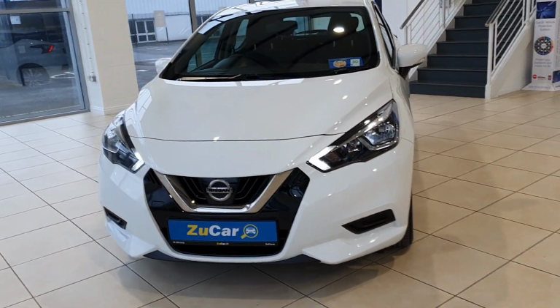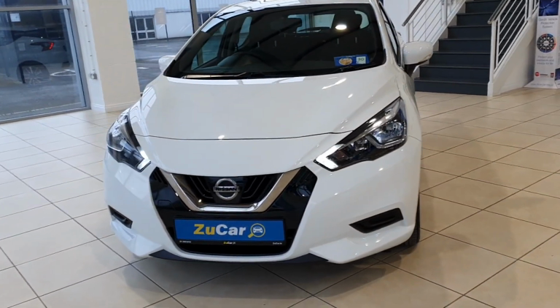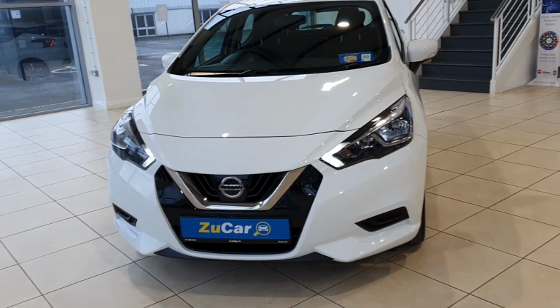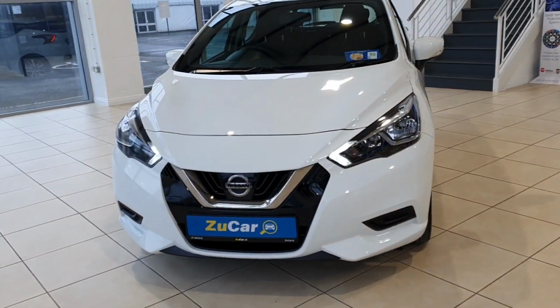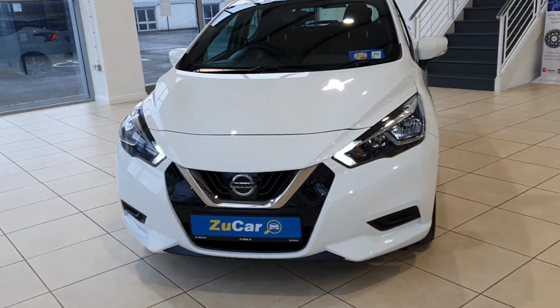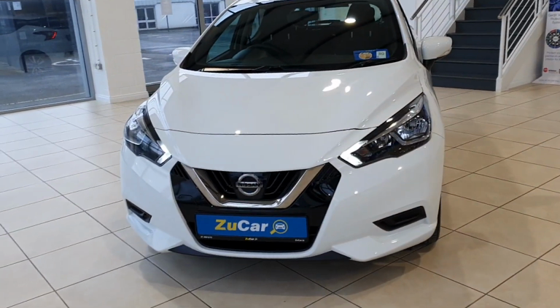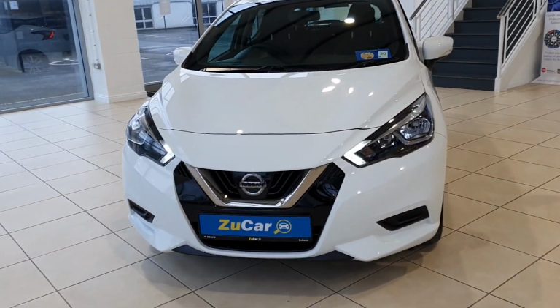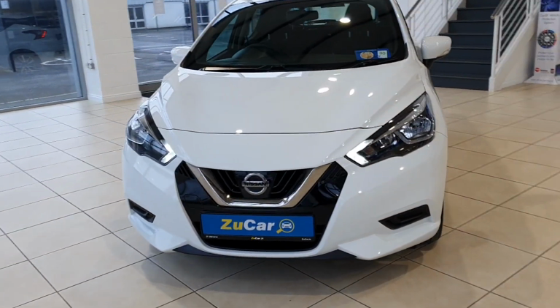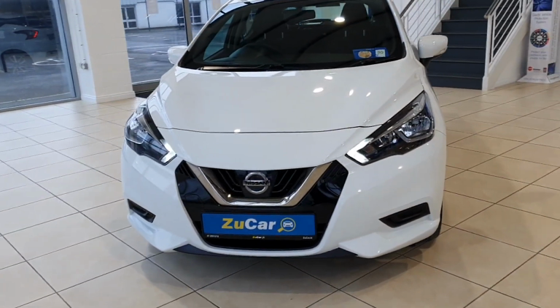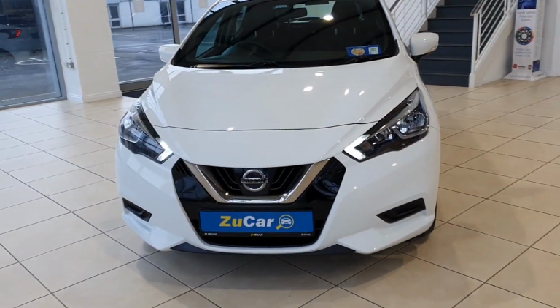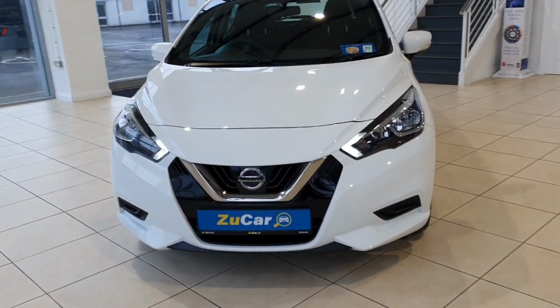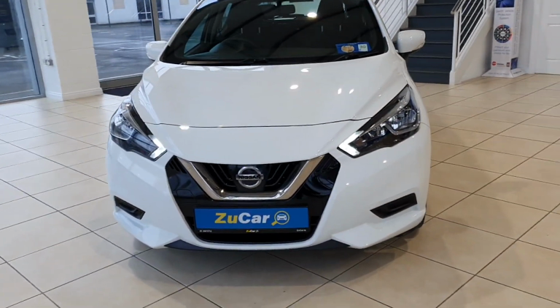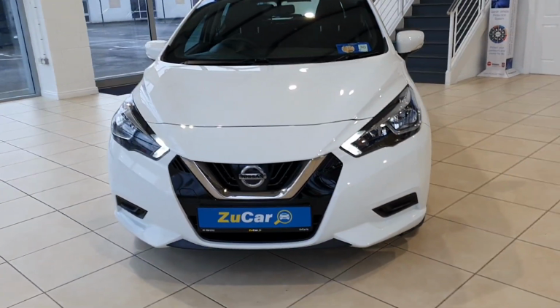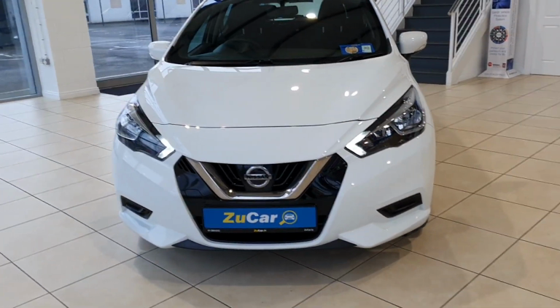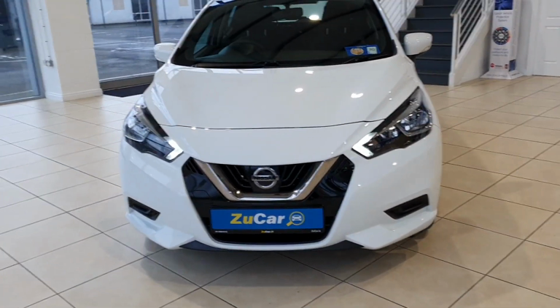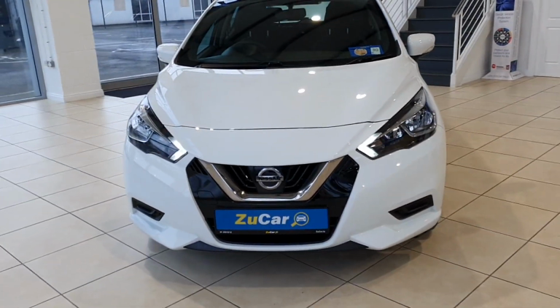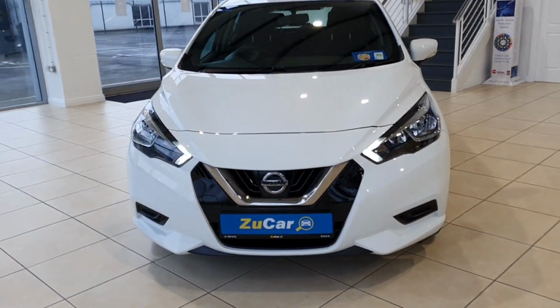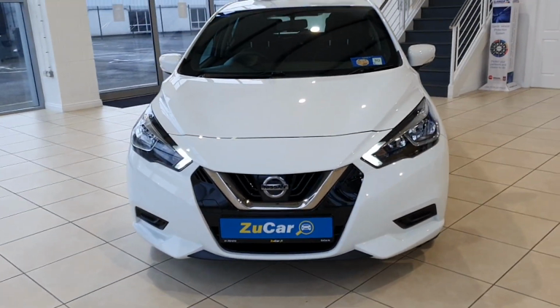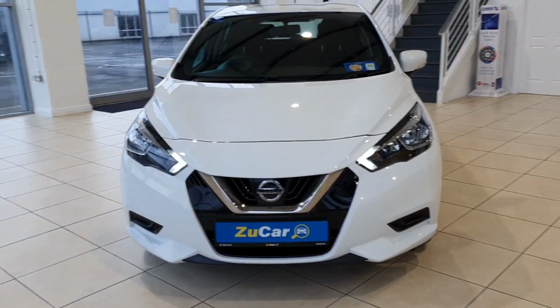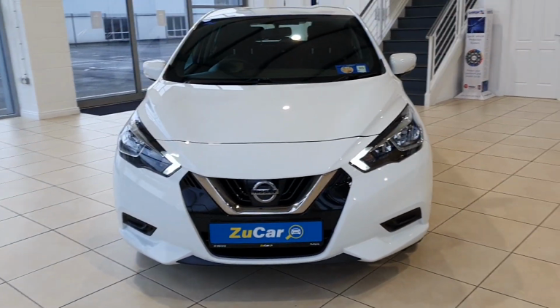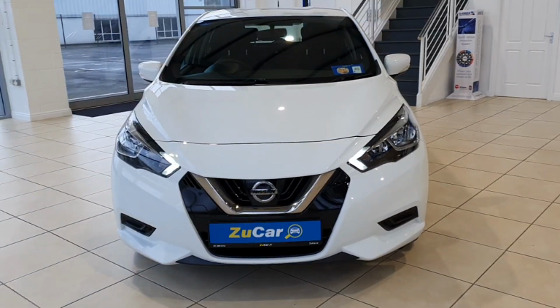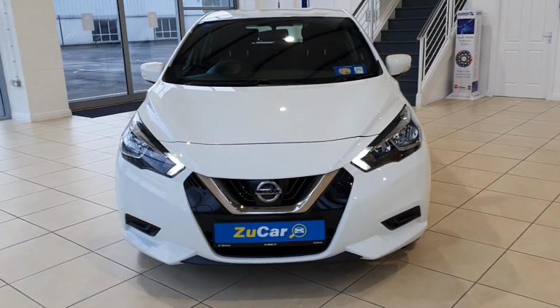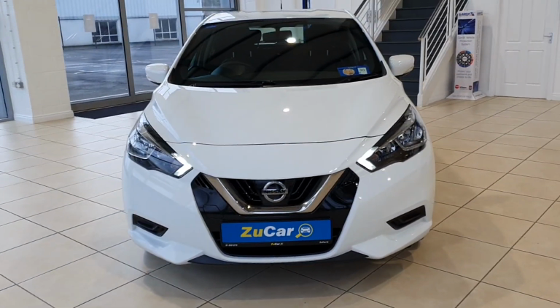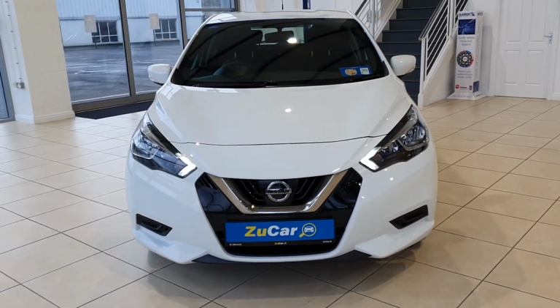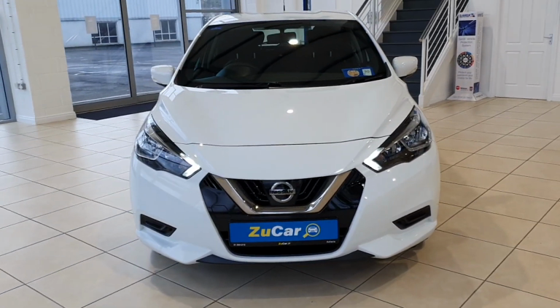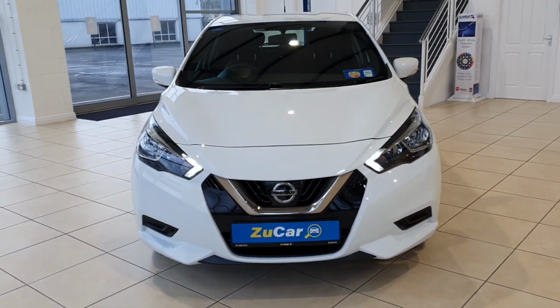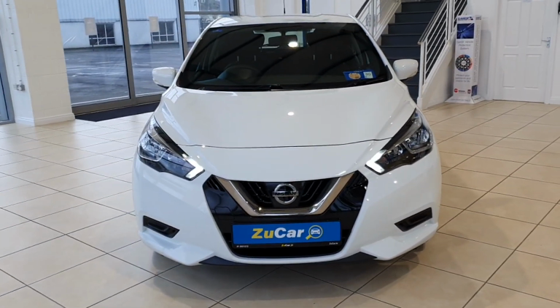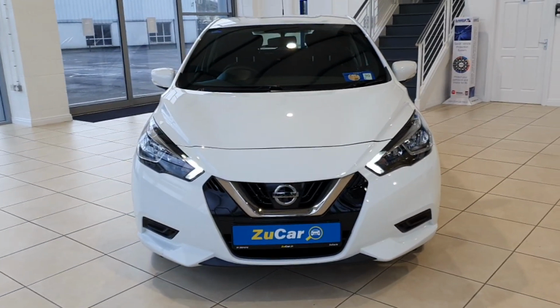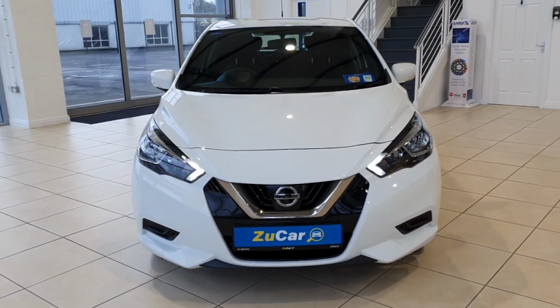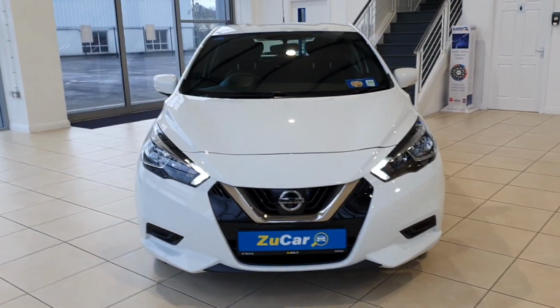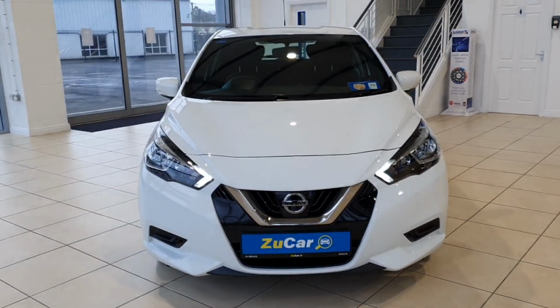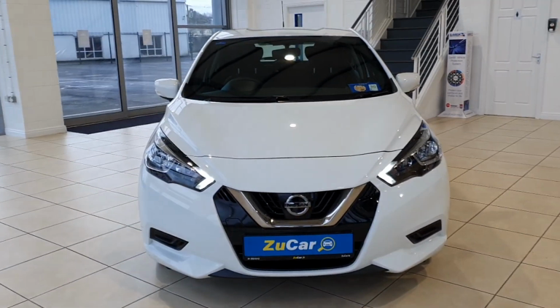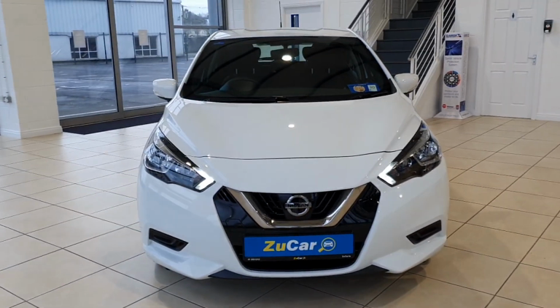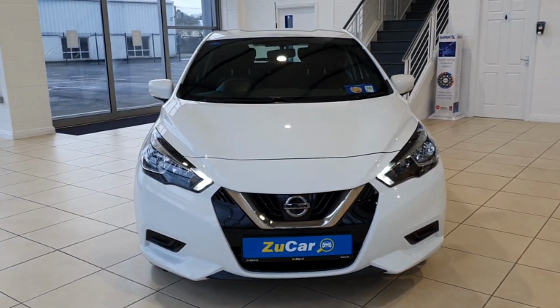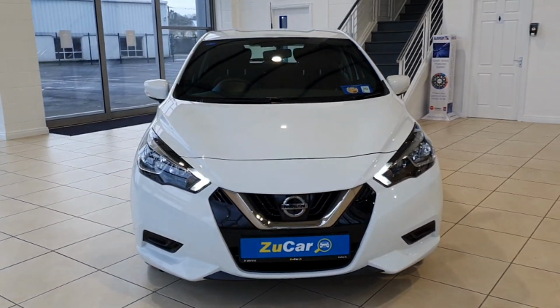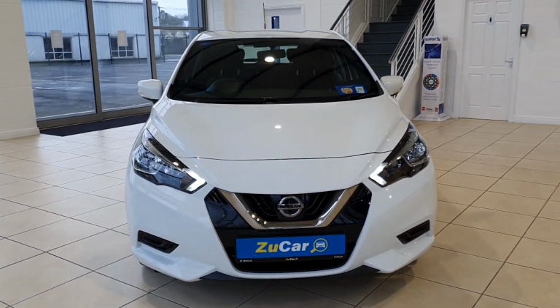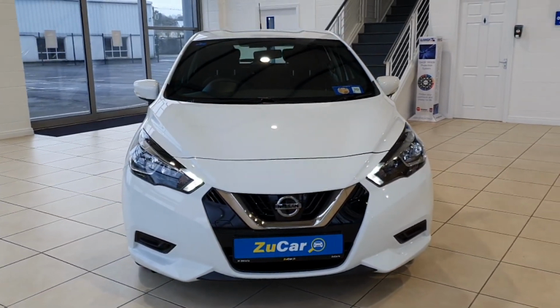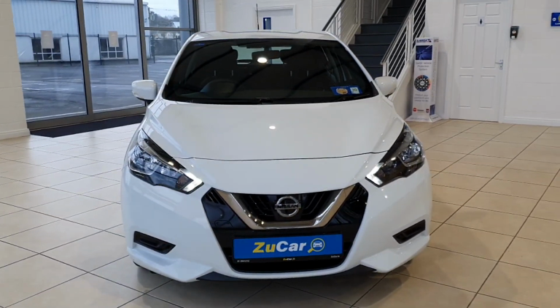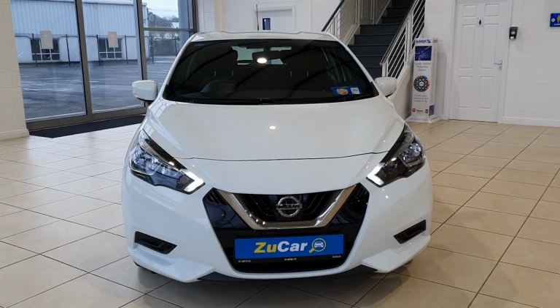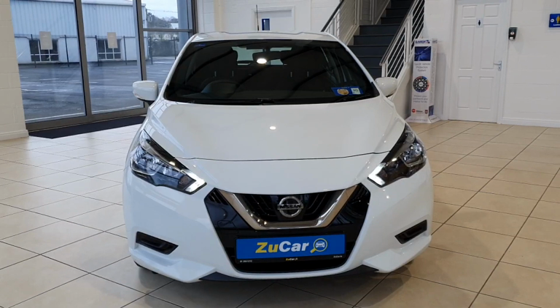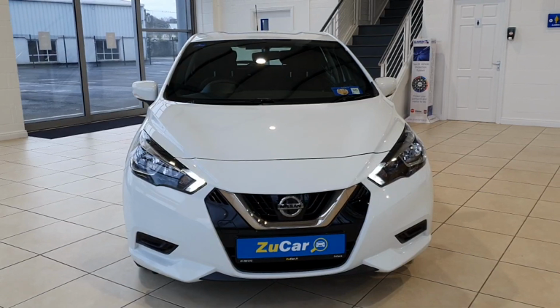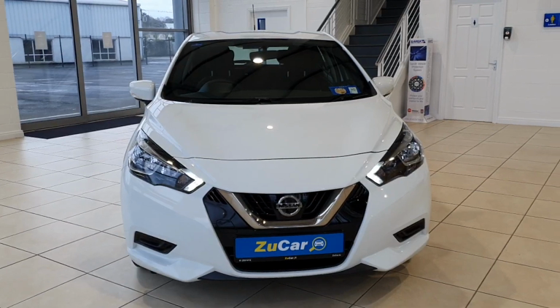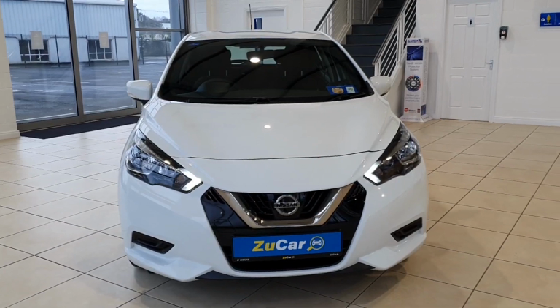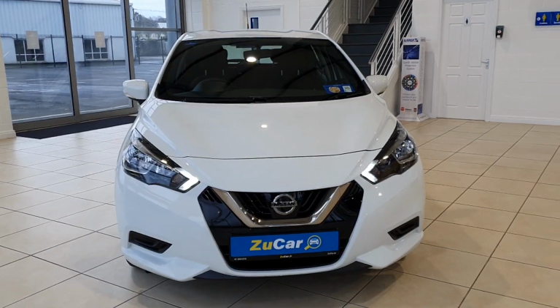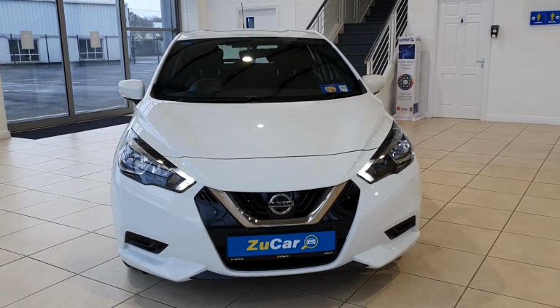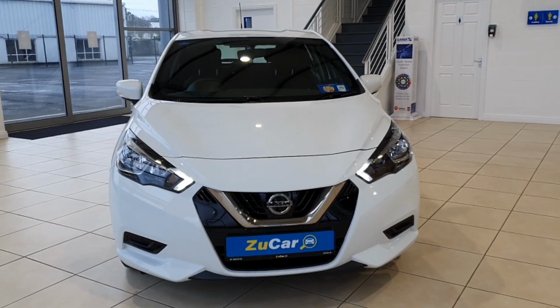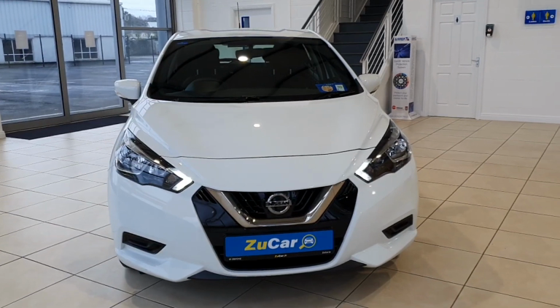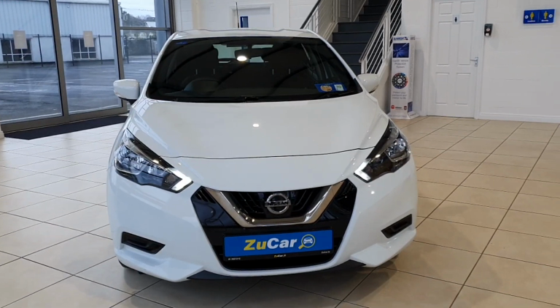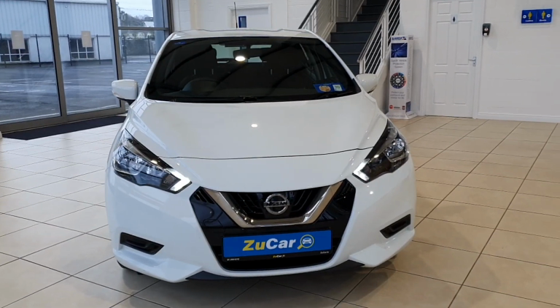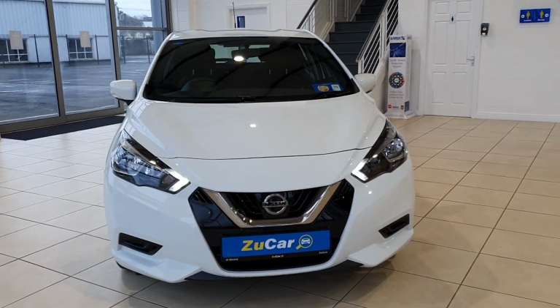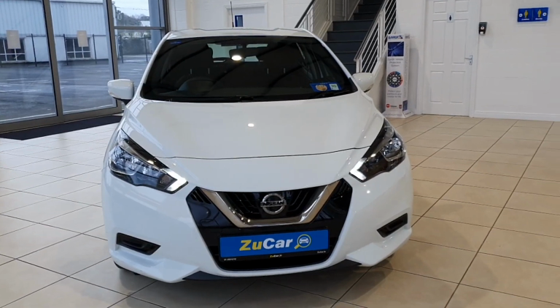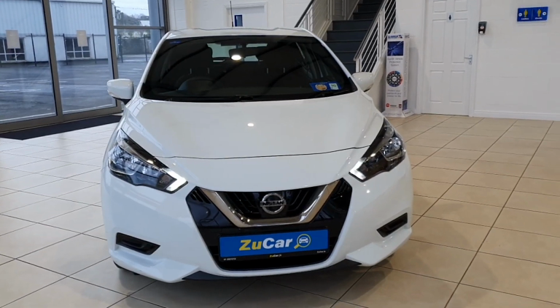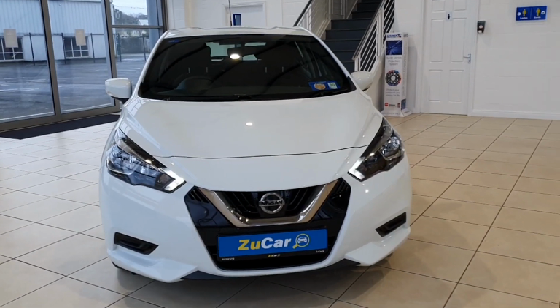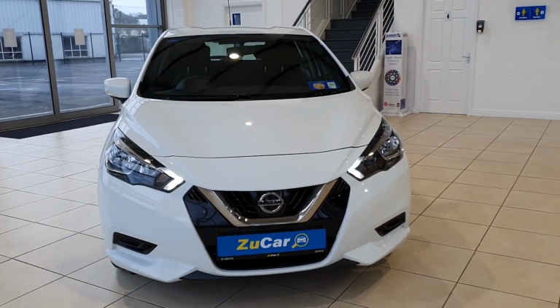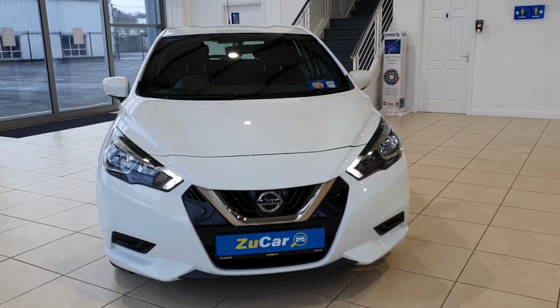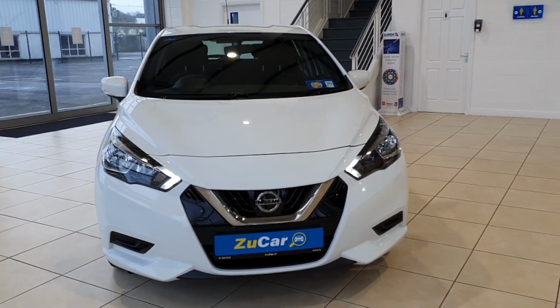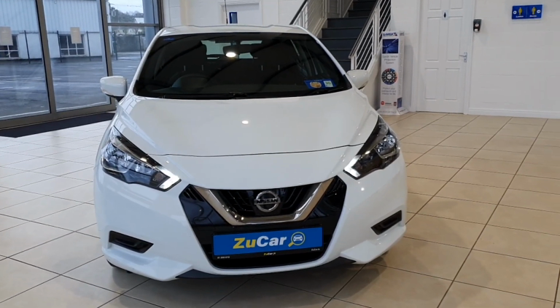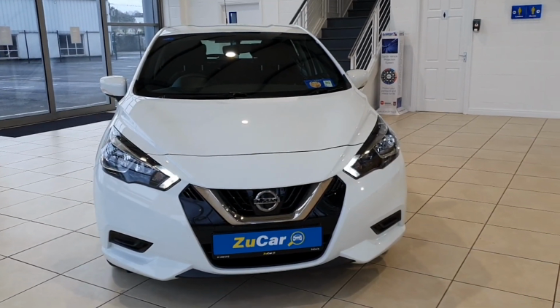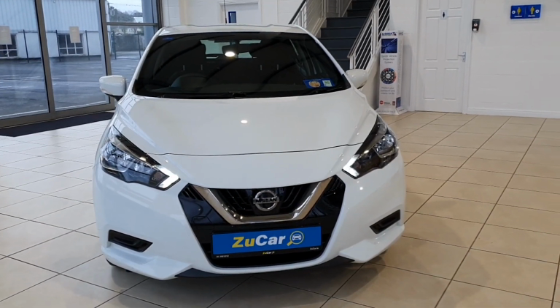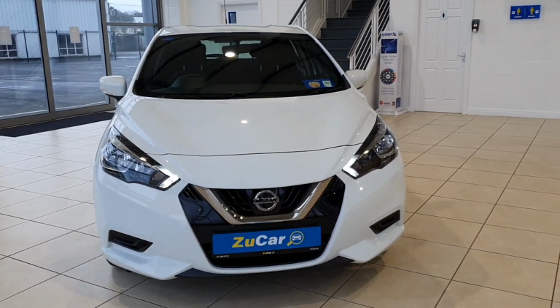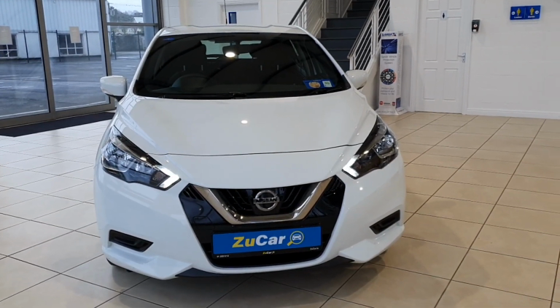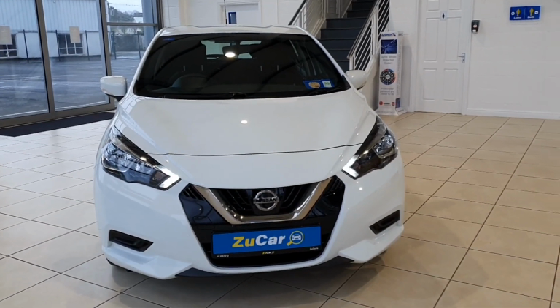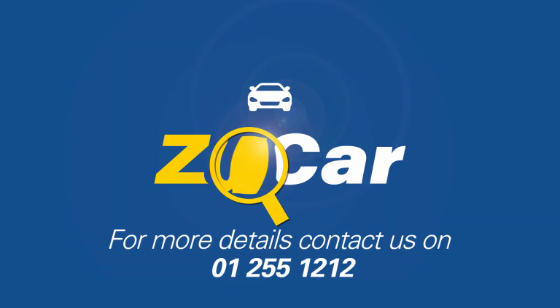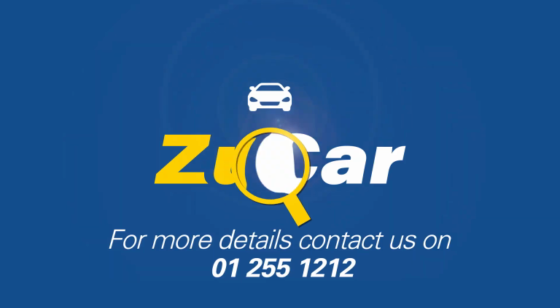If you have any questions in relation to this Micra, please contact us through our website zoocar.ie or you can call us on 01255 1212. Thanks for watching and stay safe.